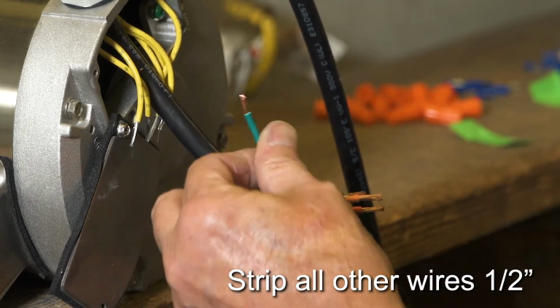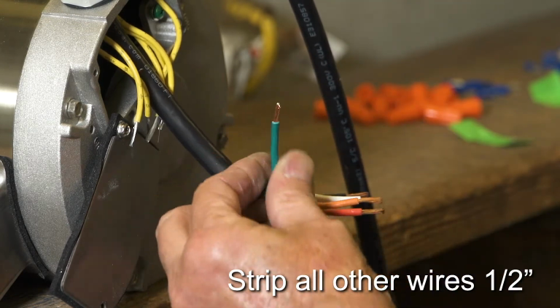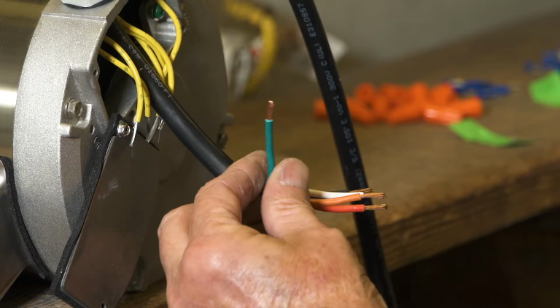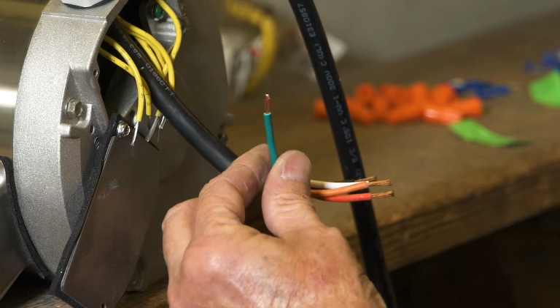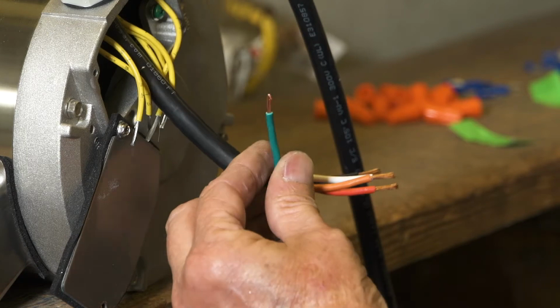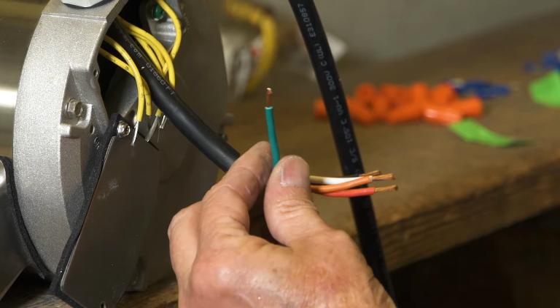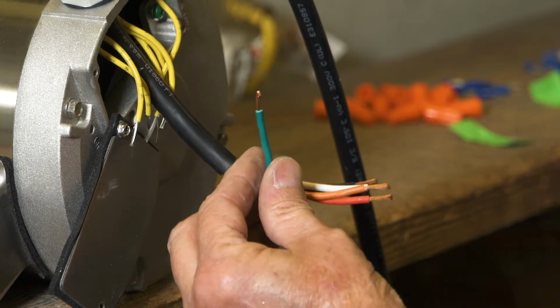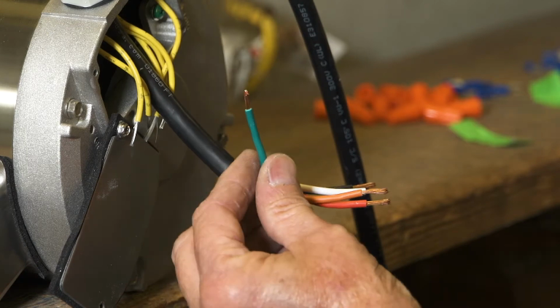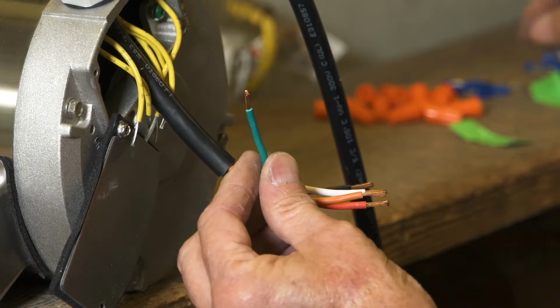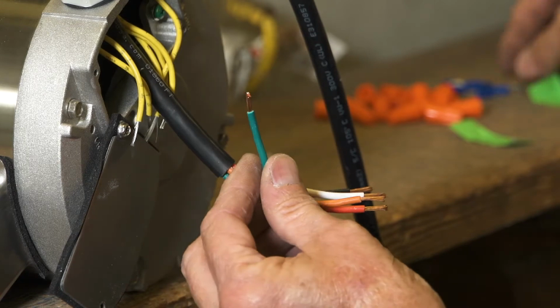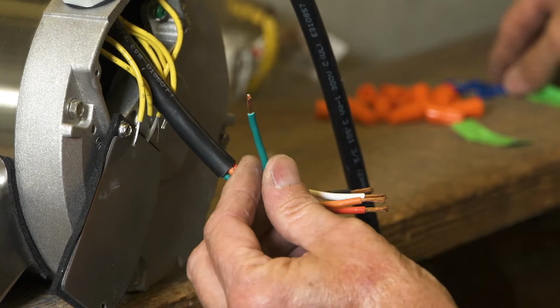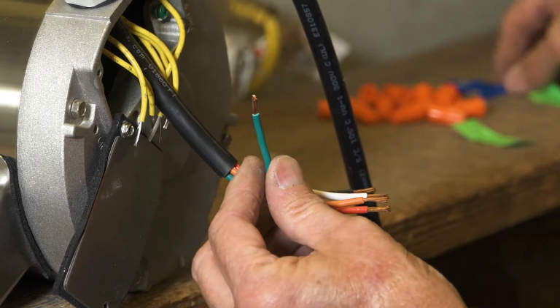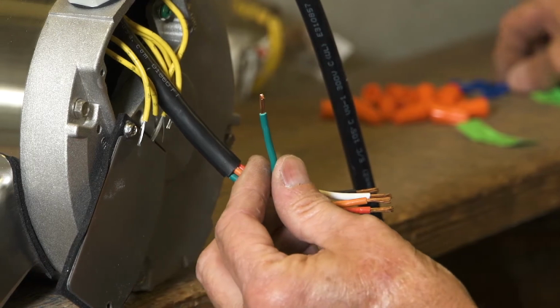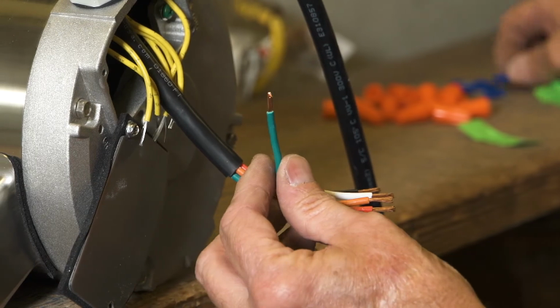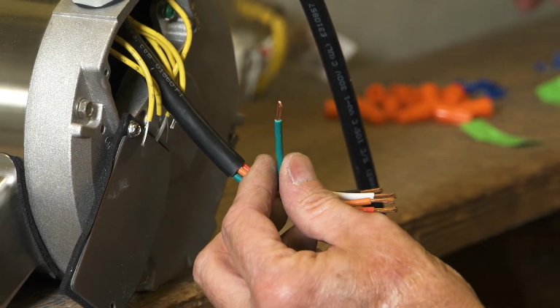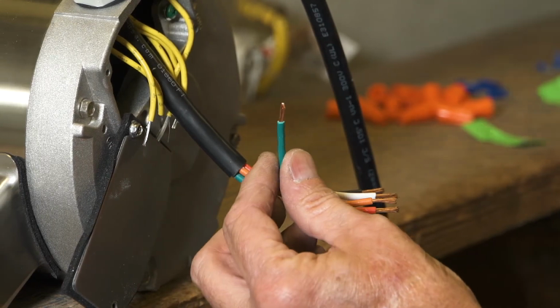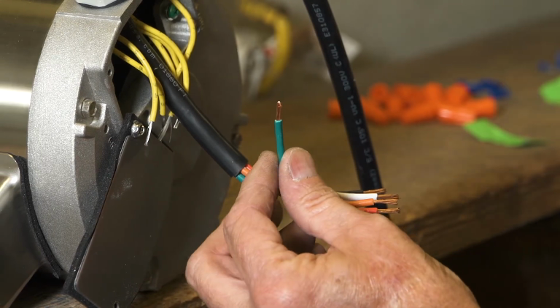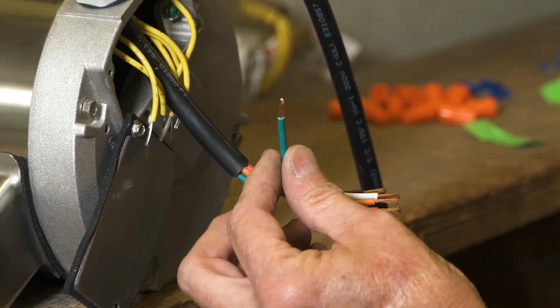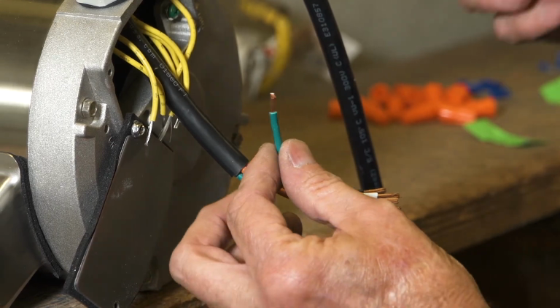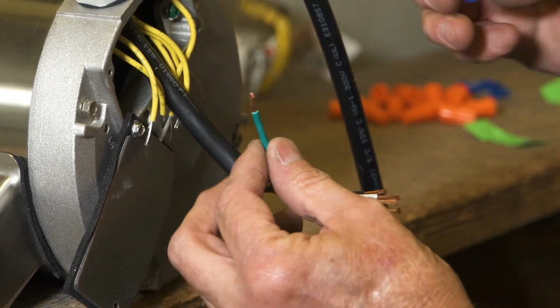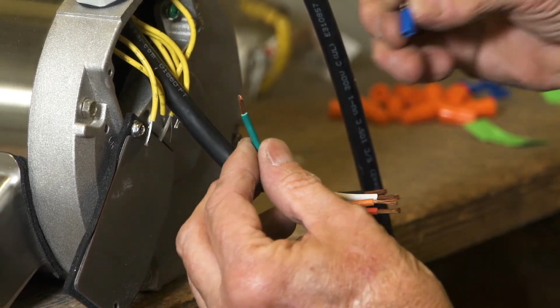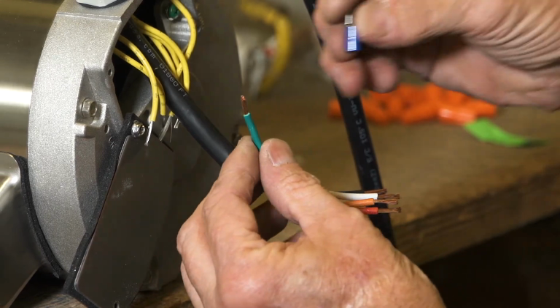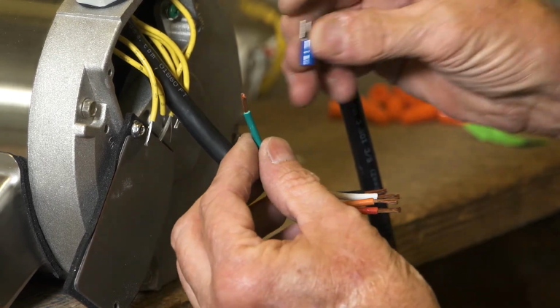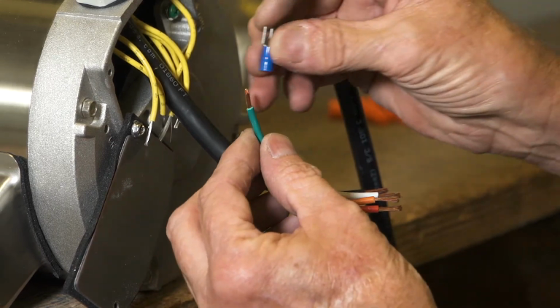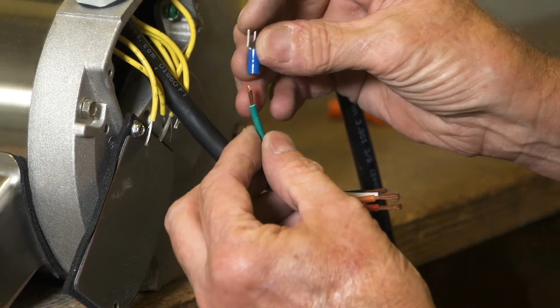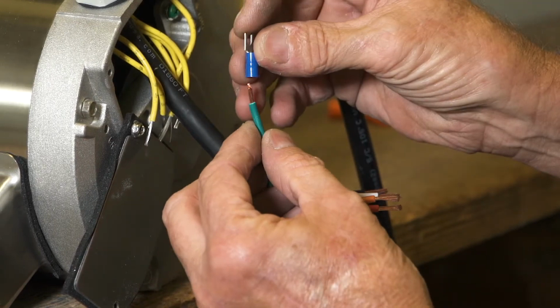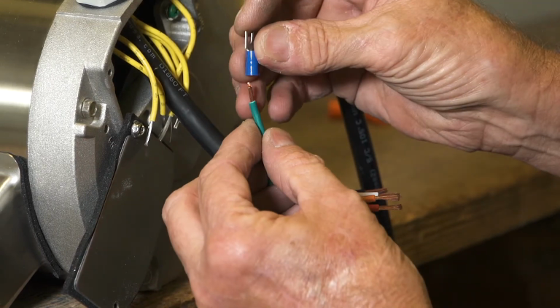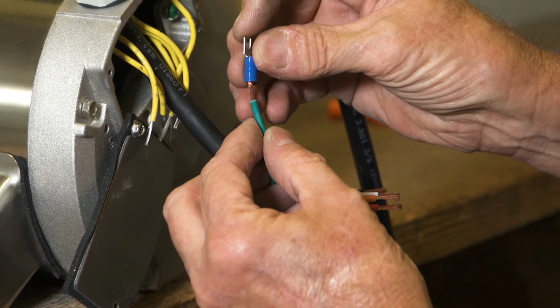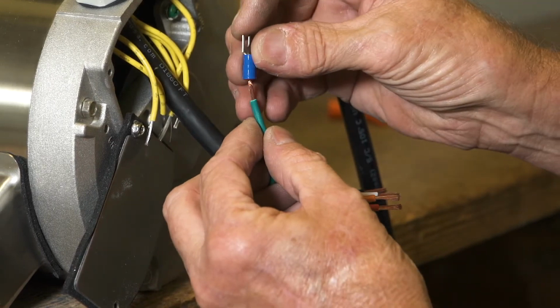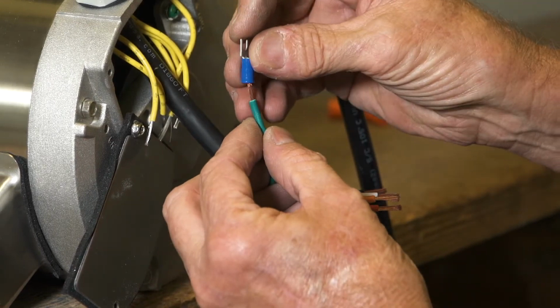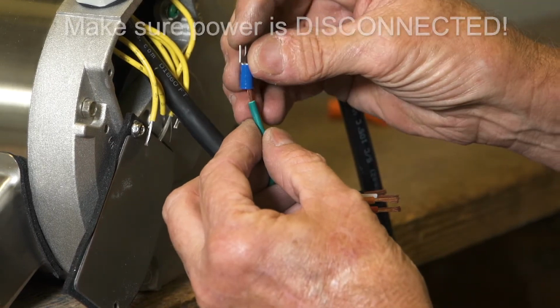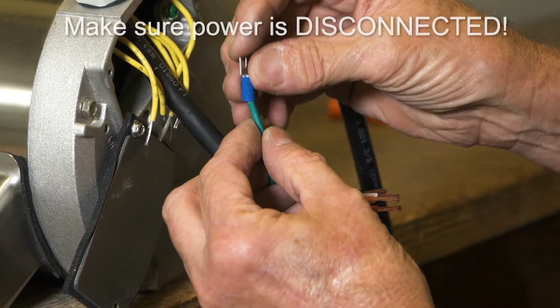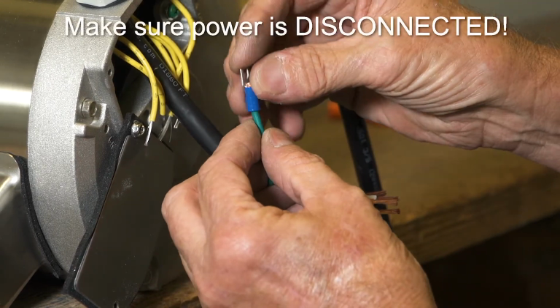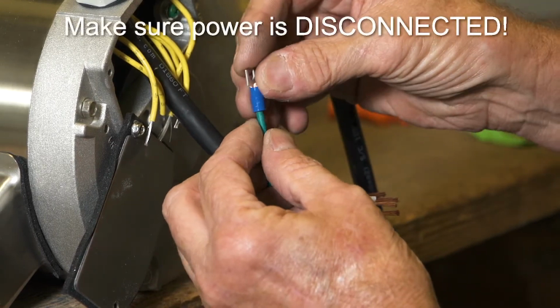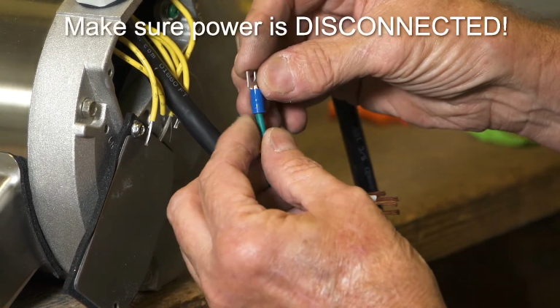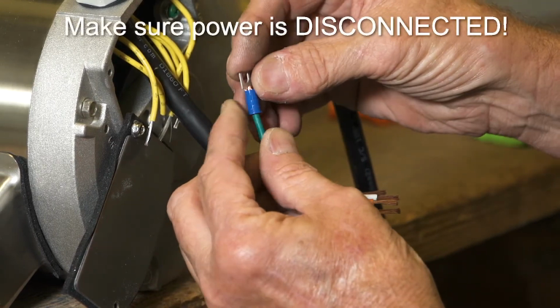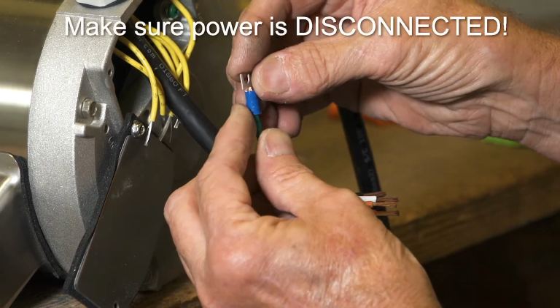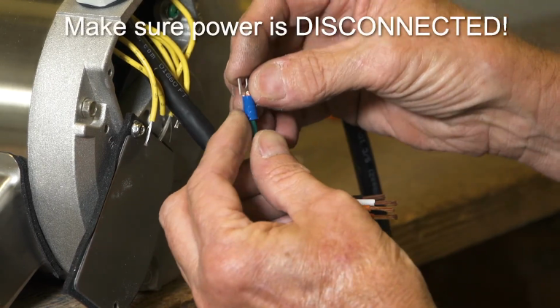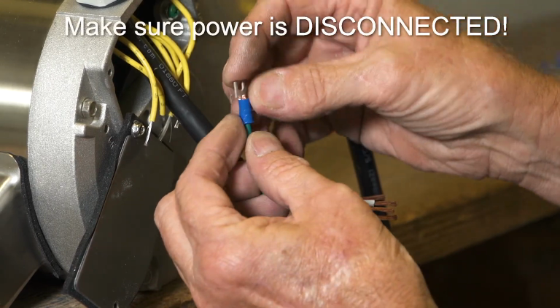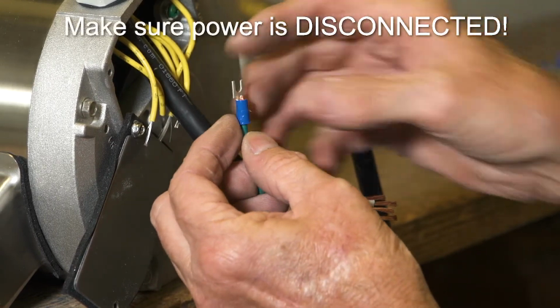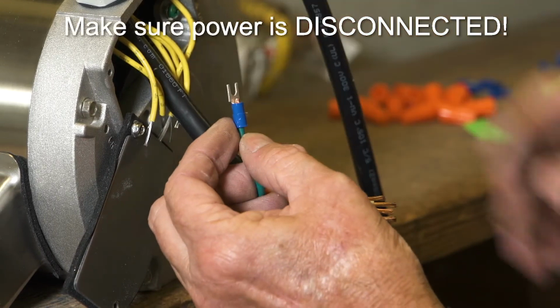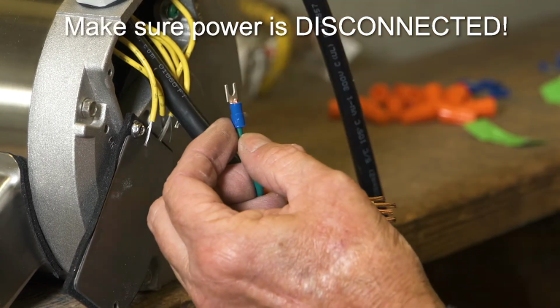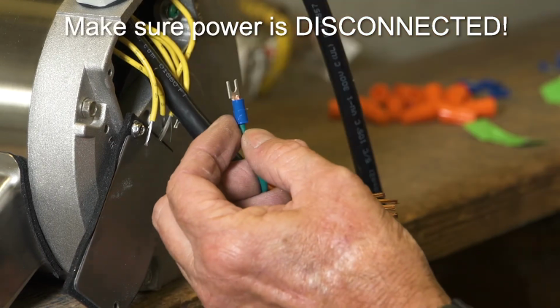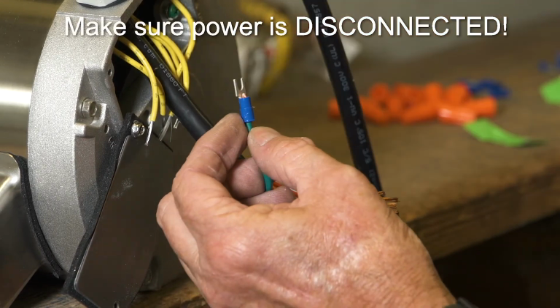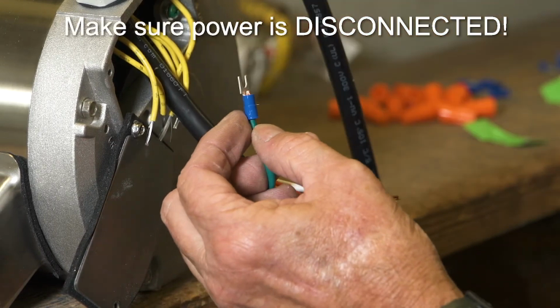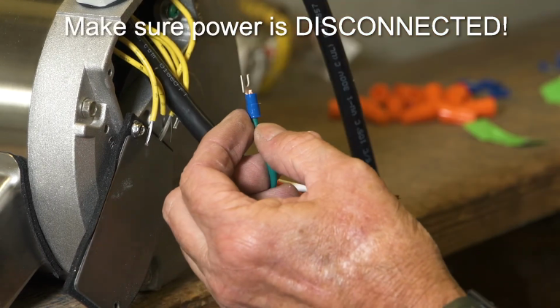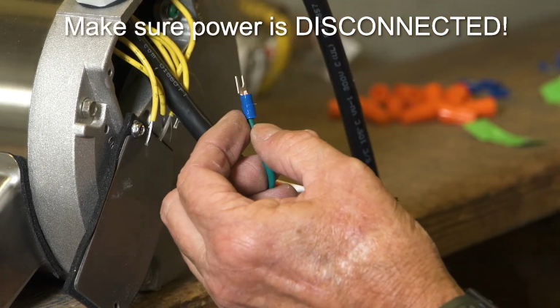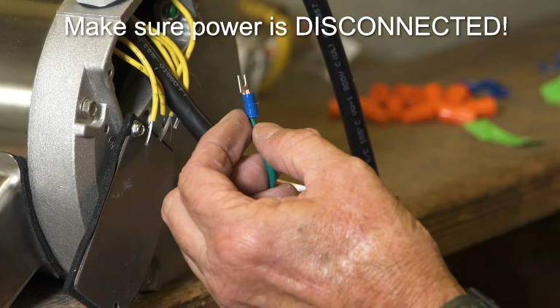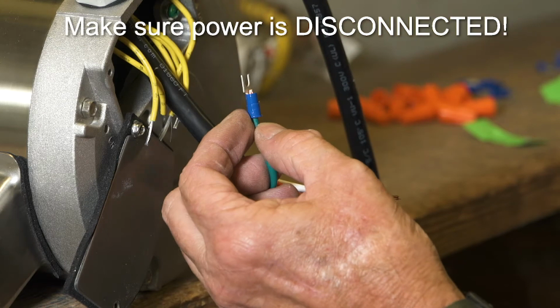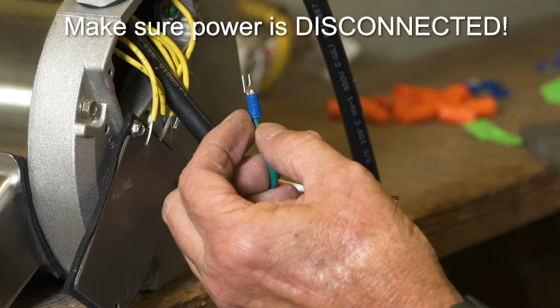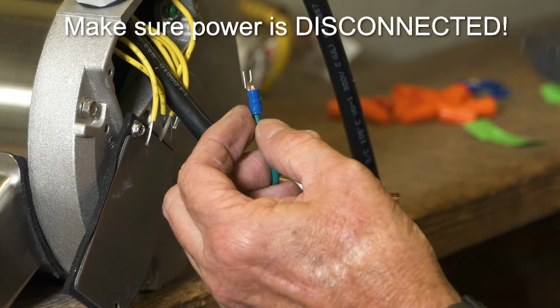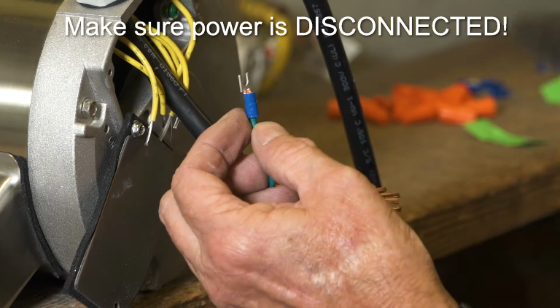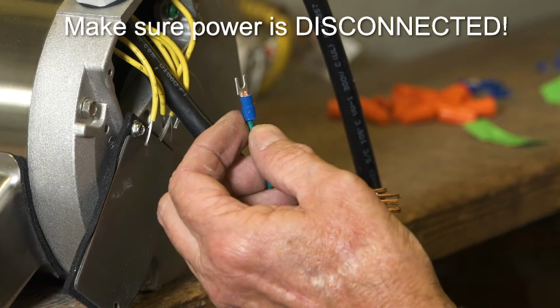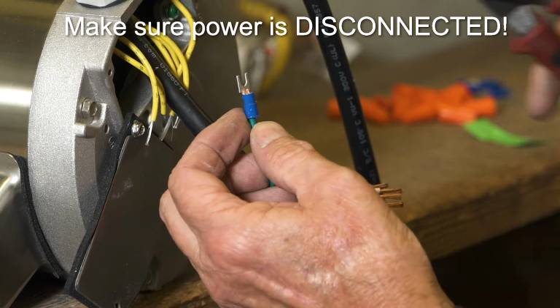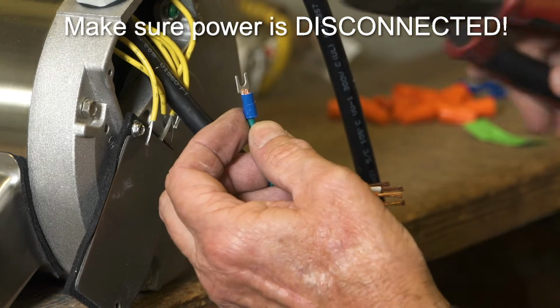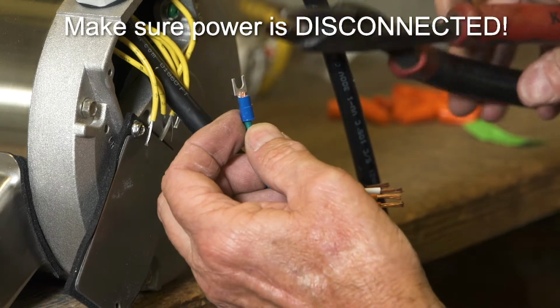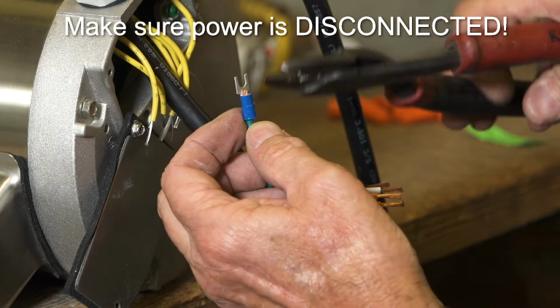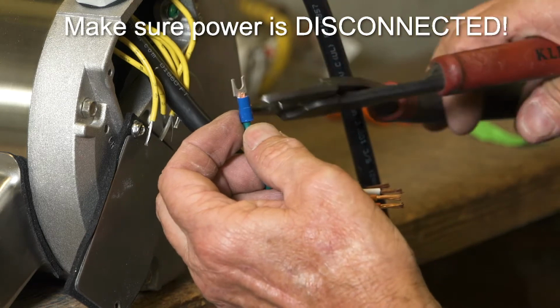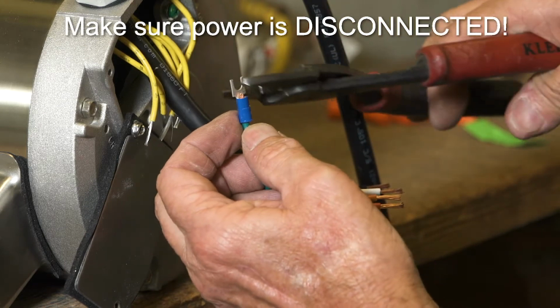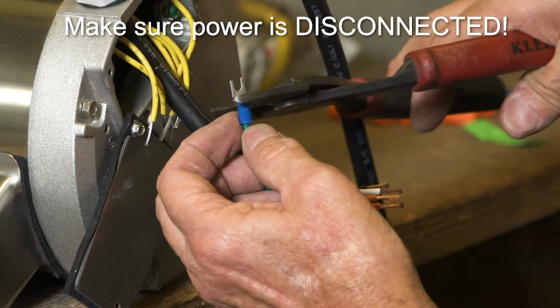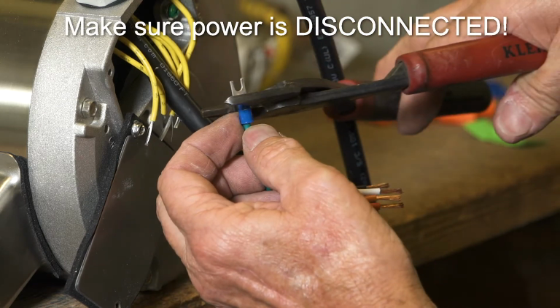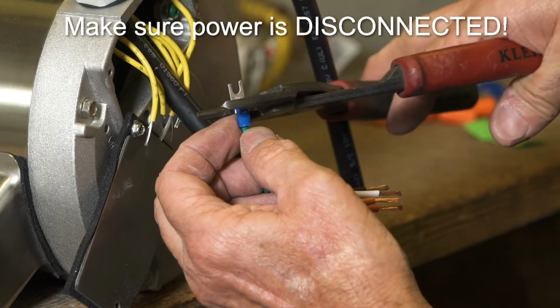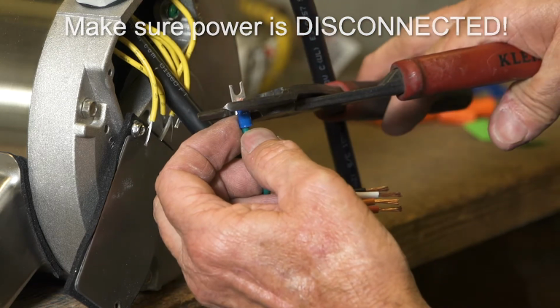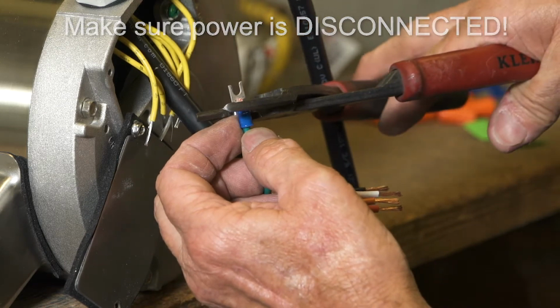Put a male spade on the ground wire and crimp it tightly. Do not leave any bare wire showing above or below the spade.